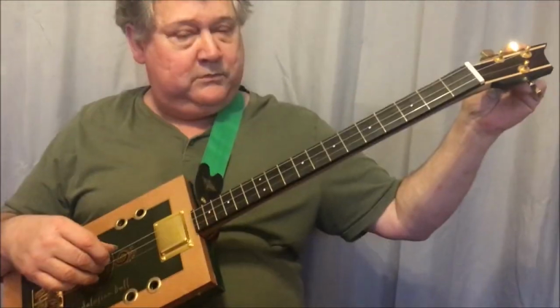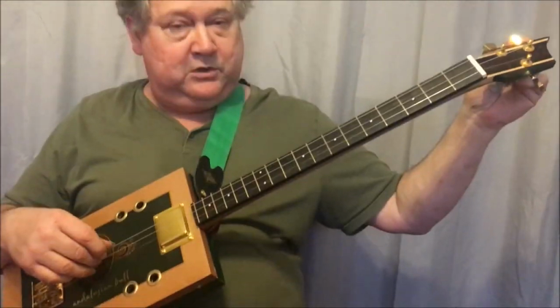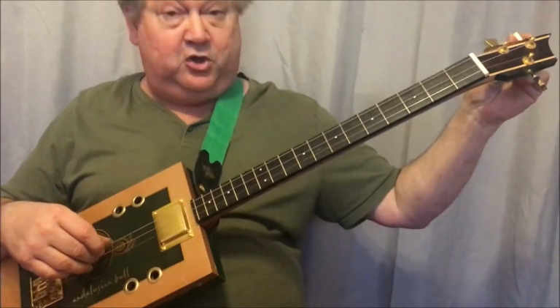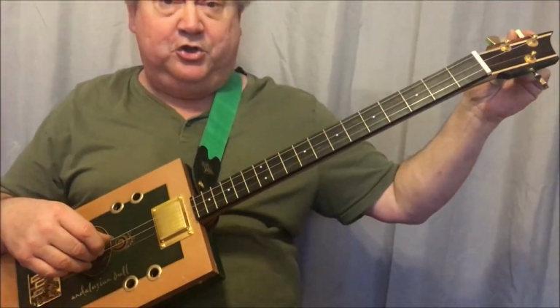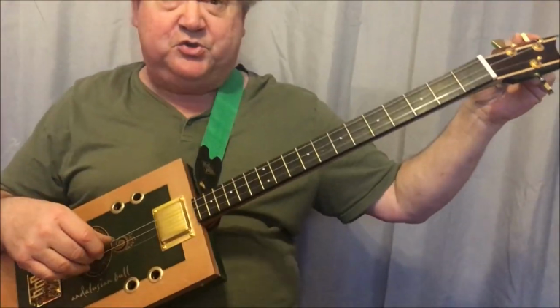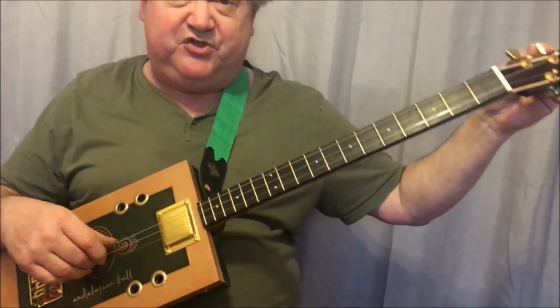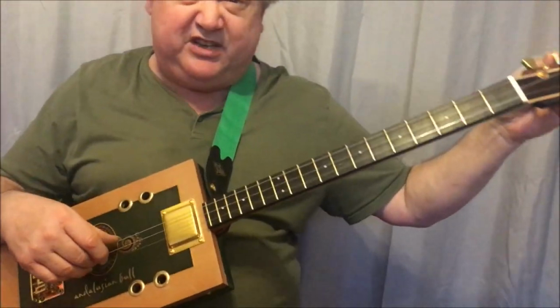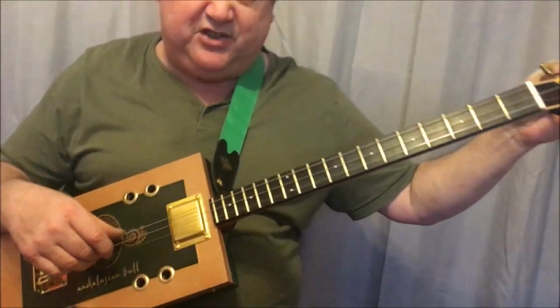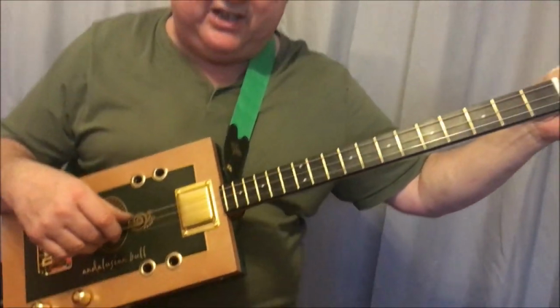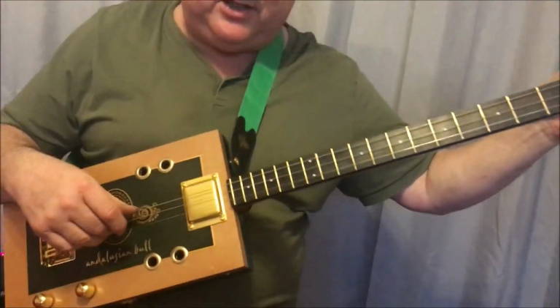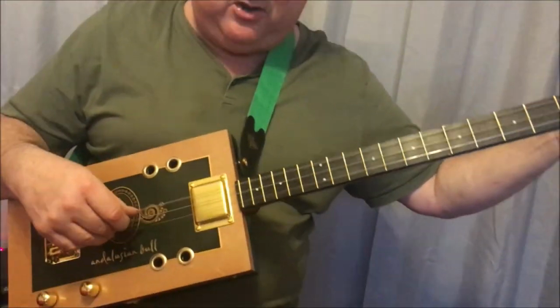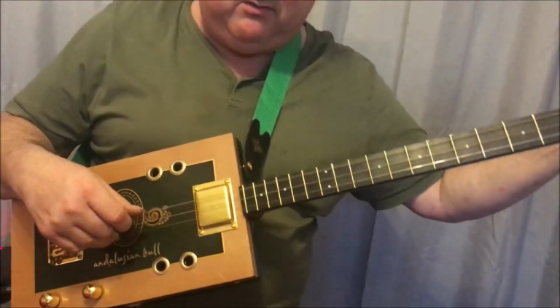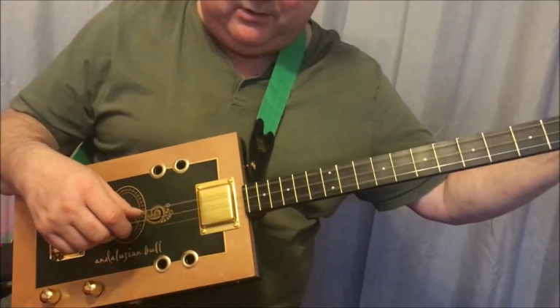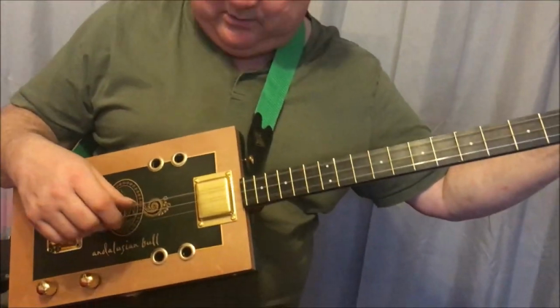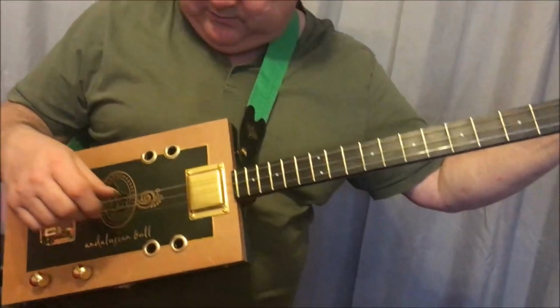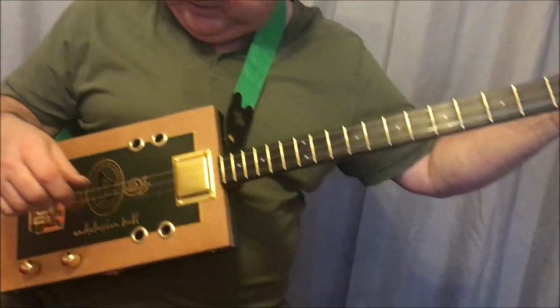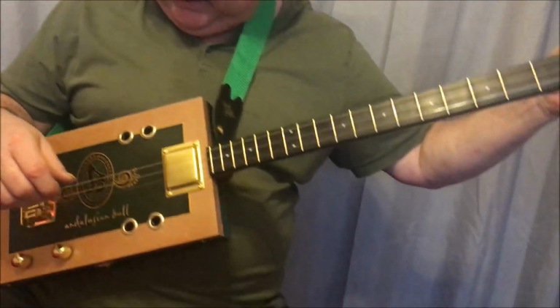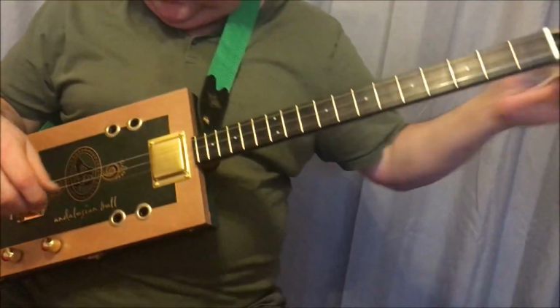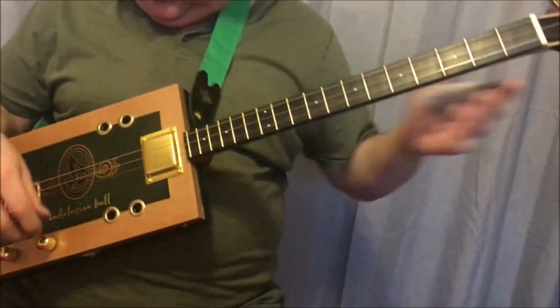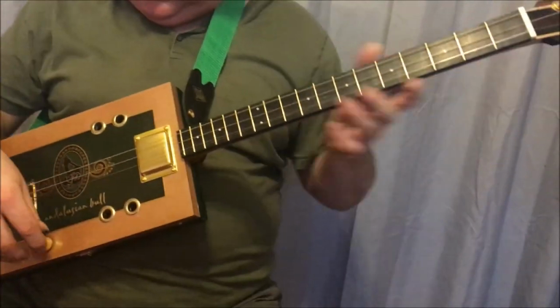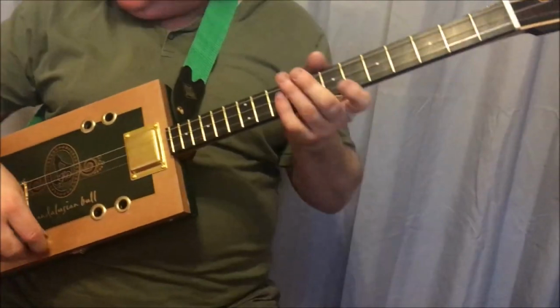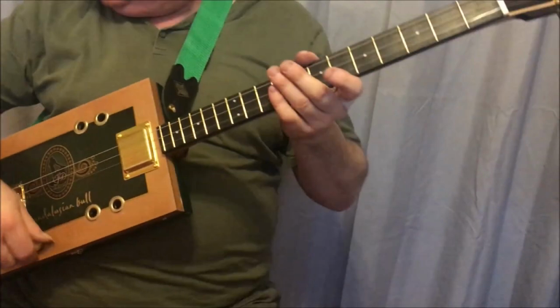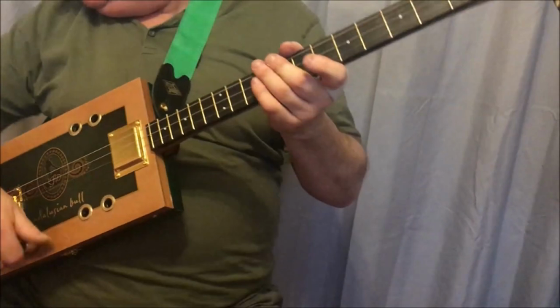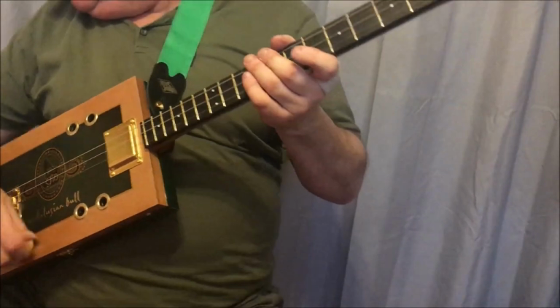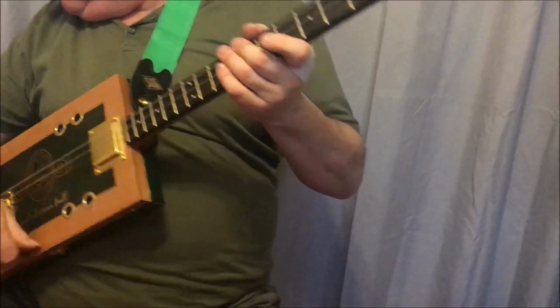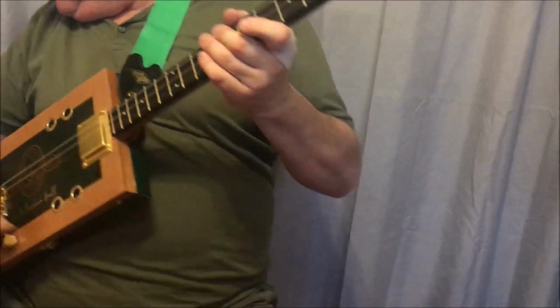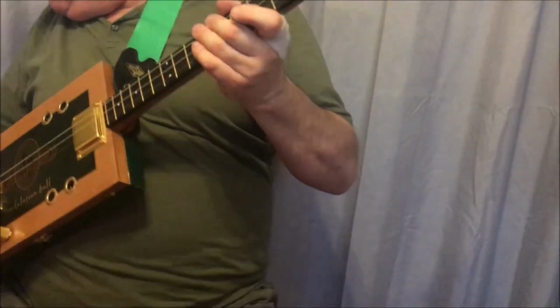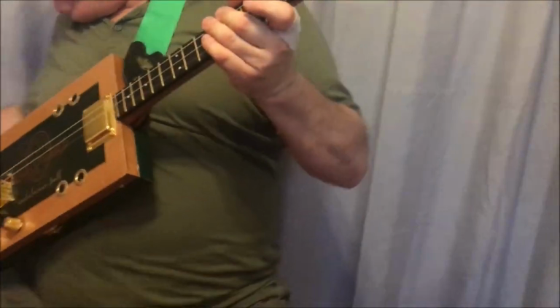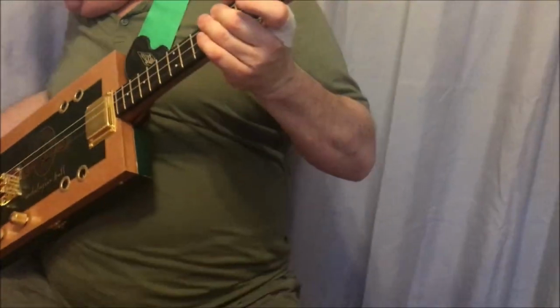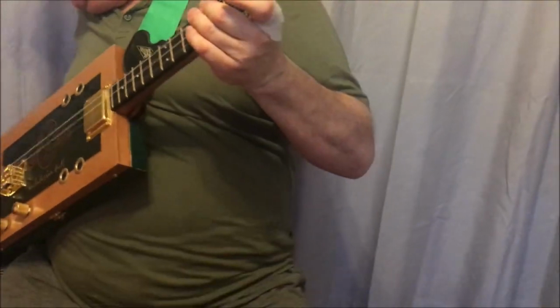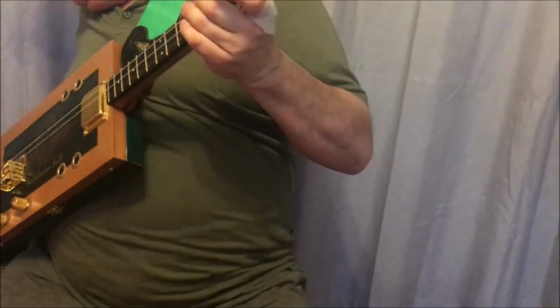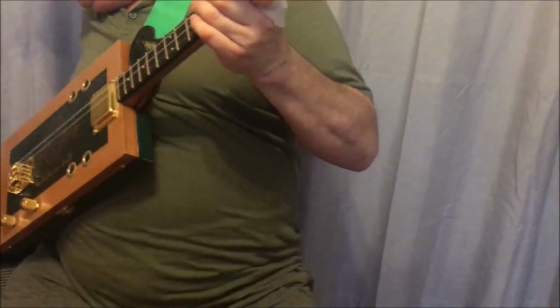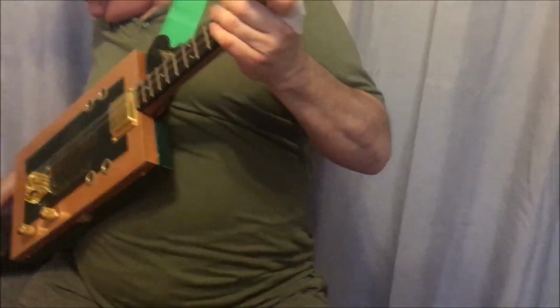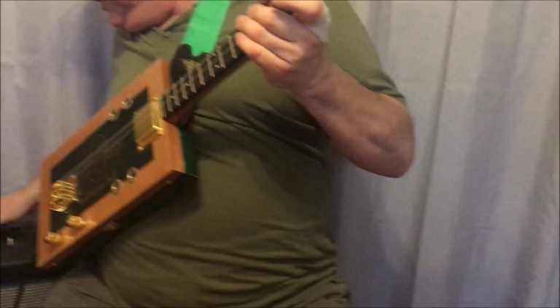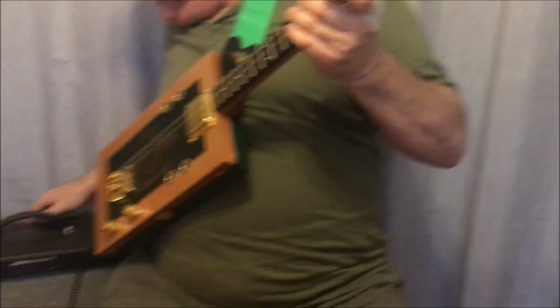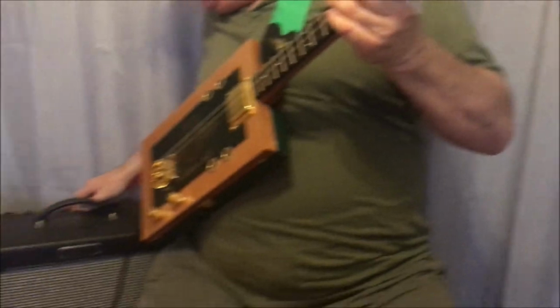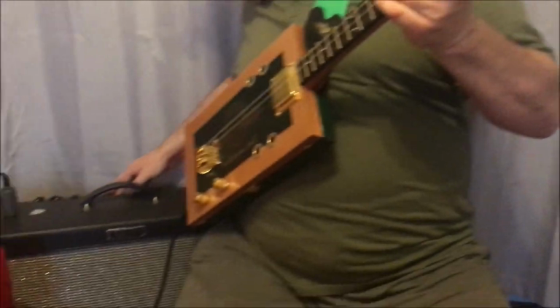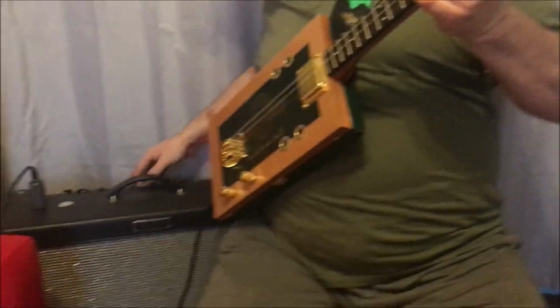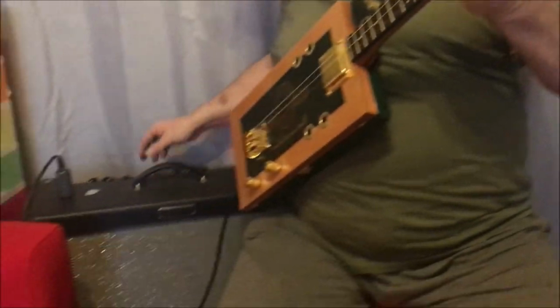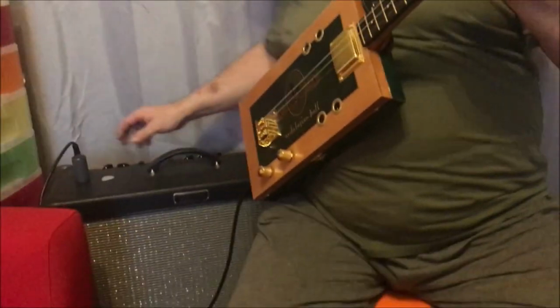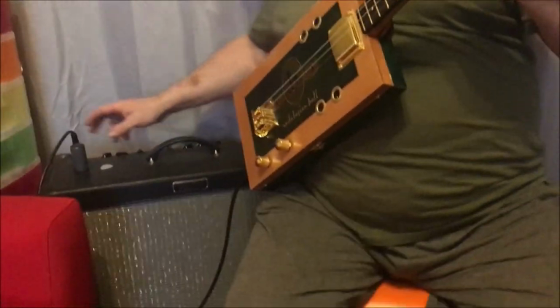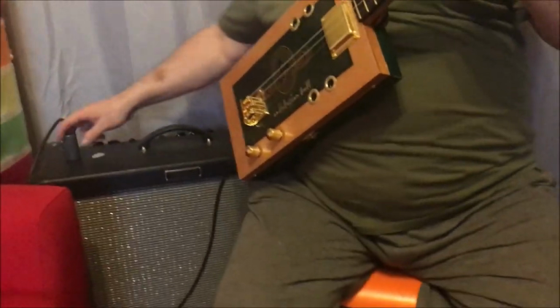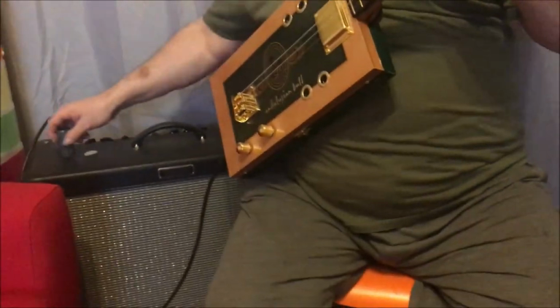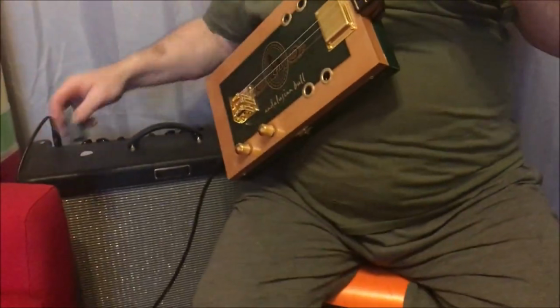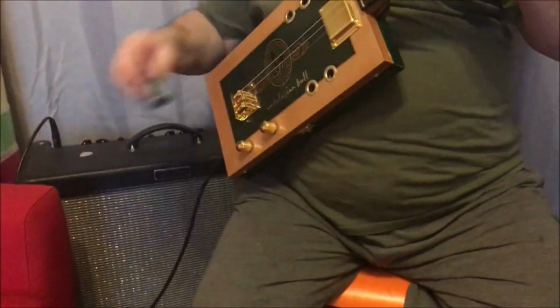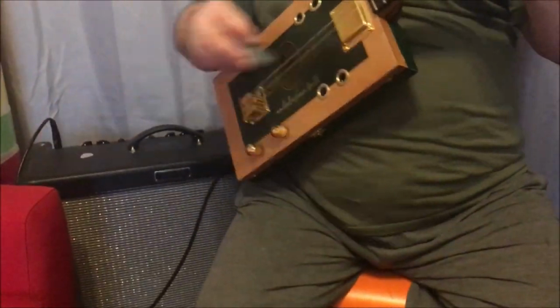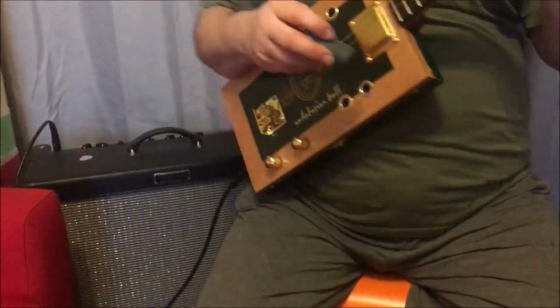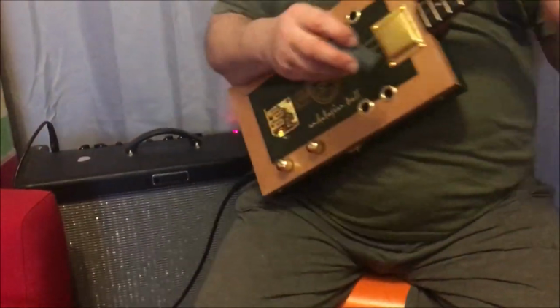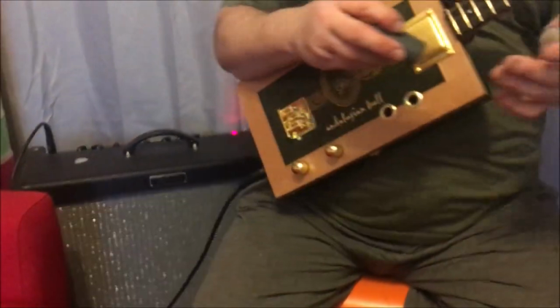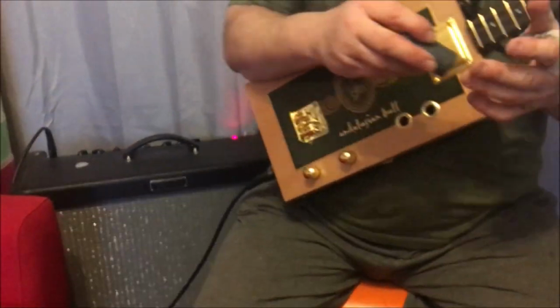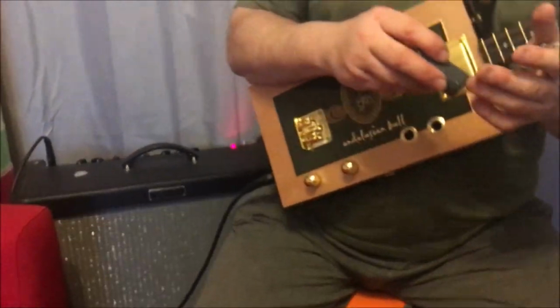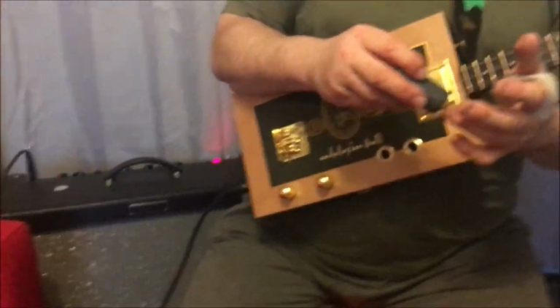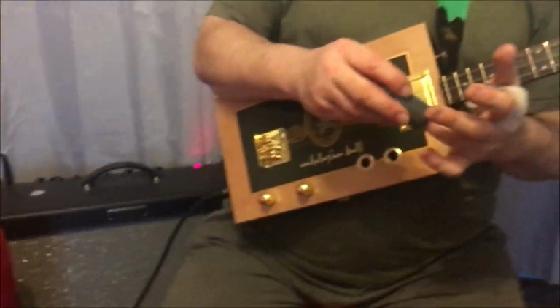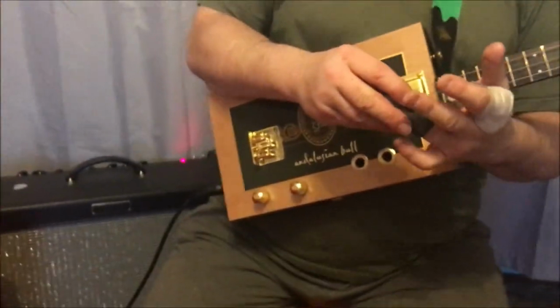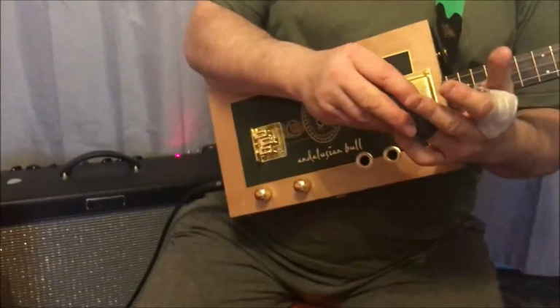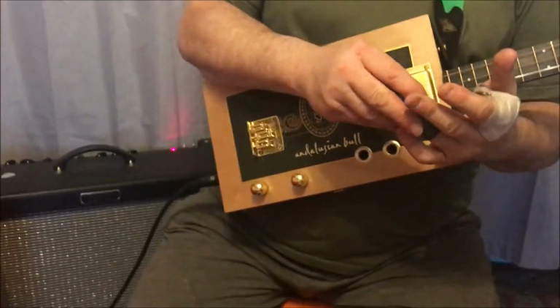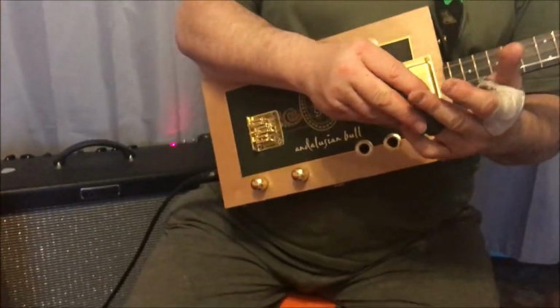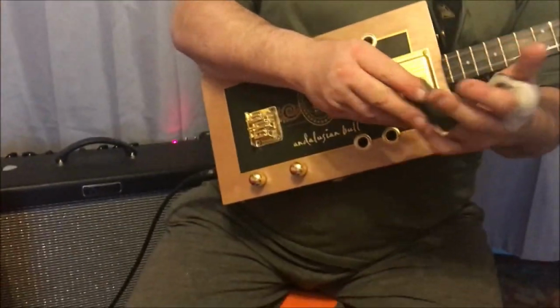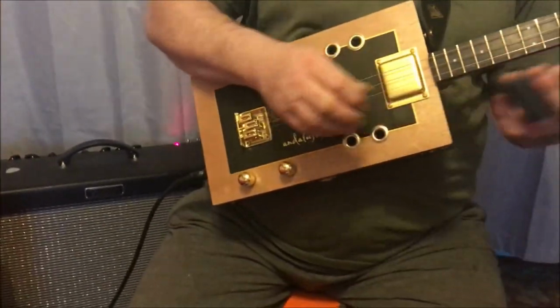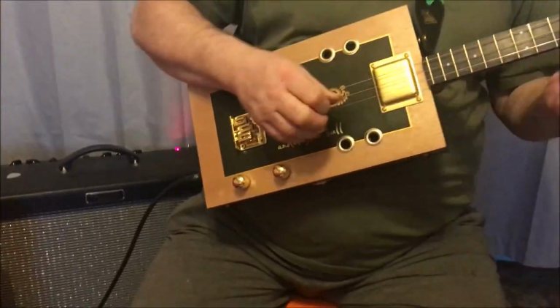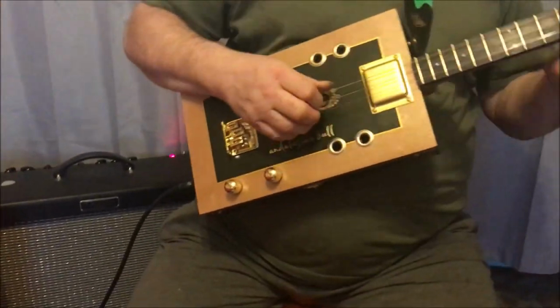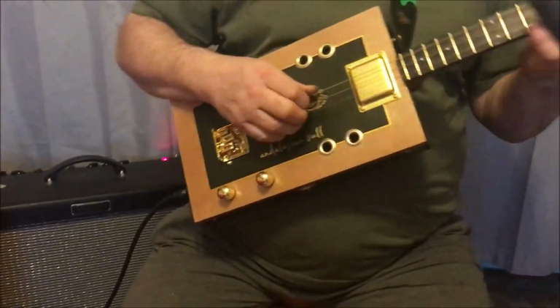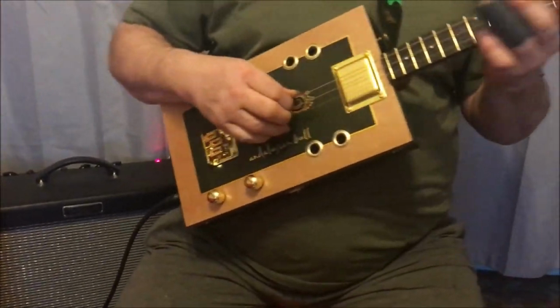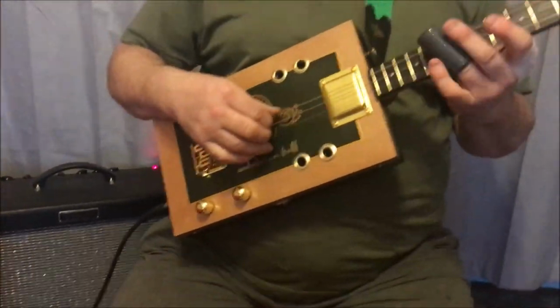It's got new strings on it so I don't have to choose. If I put some dirt on it, some filth, and we'll just have a little slide around.